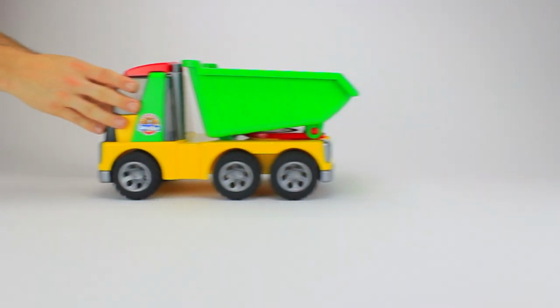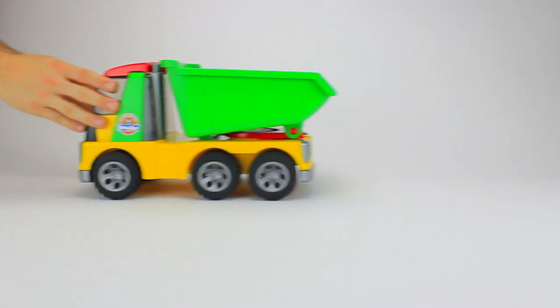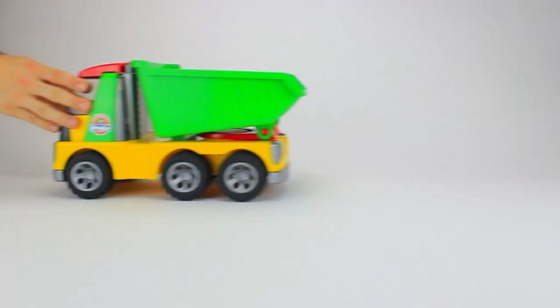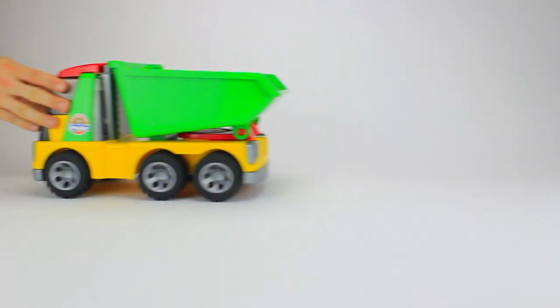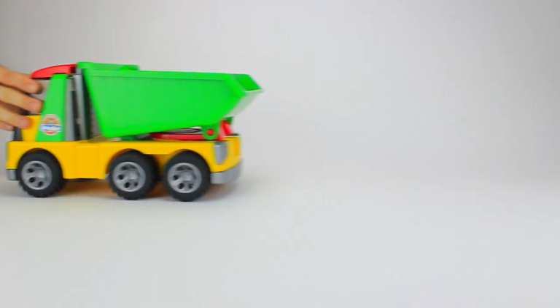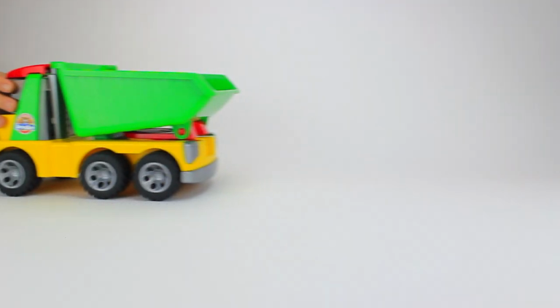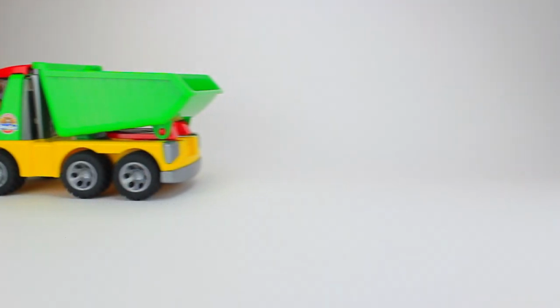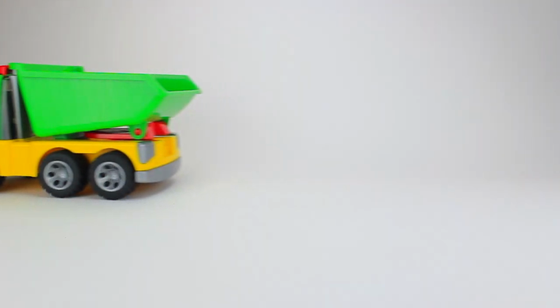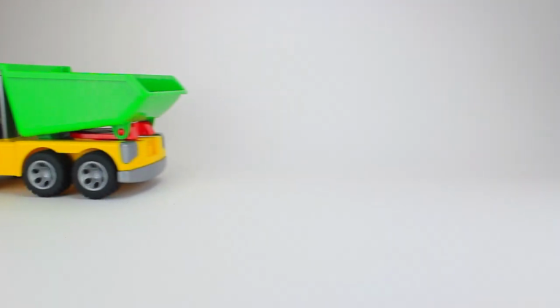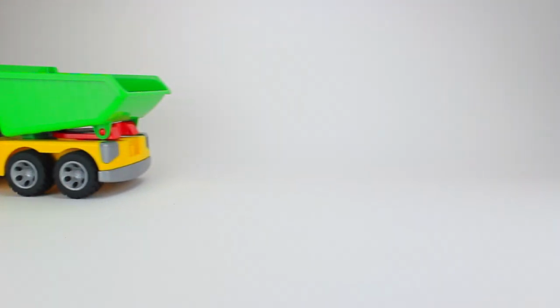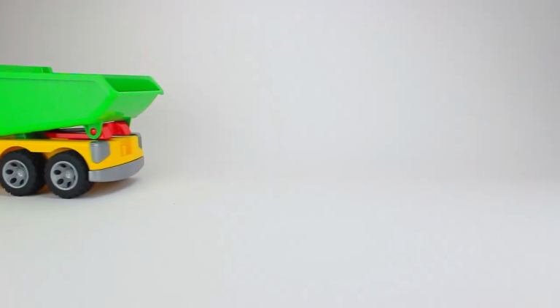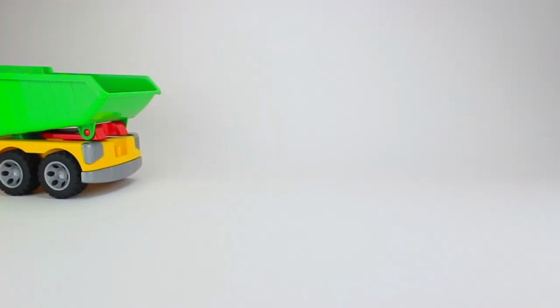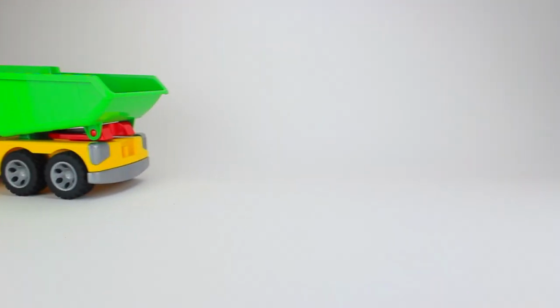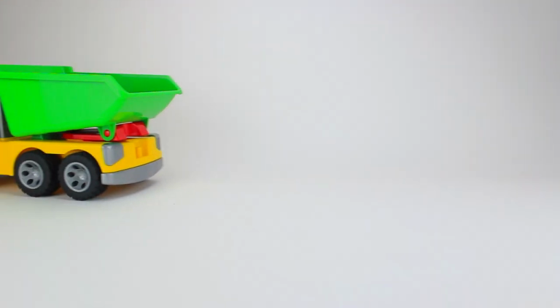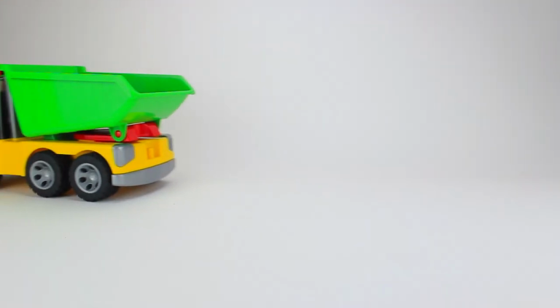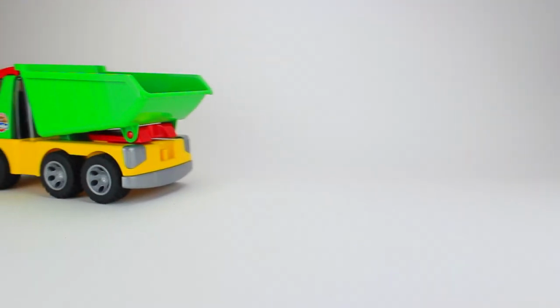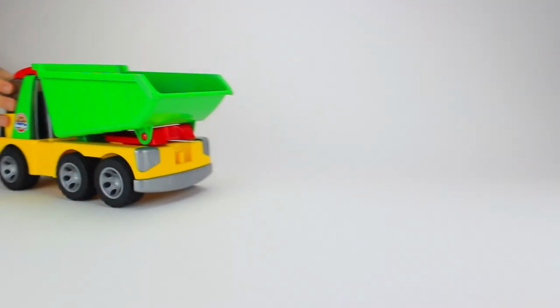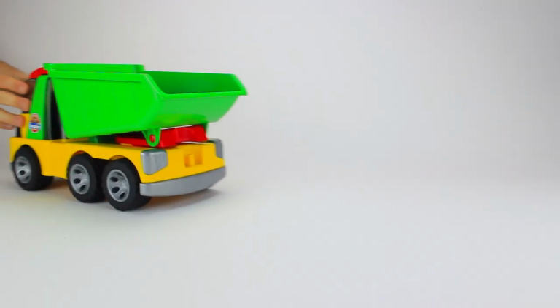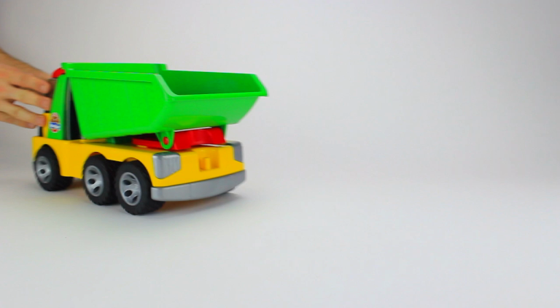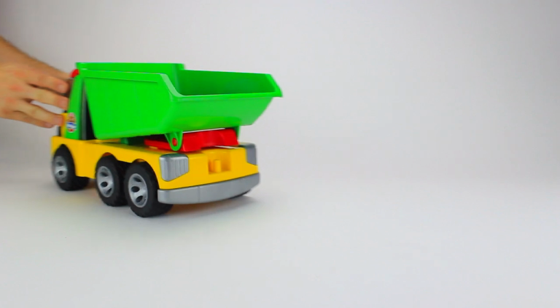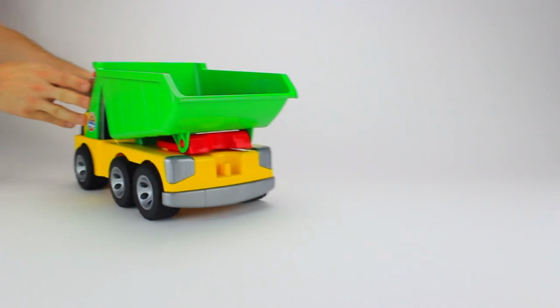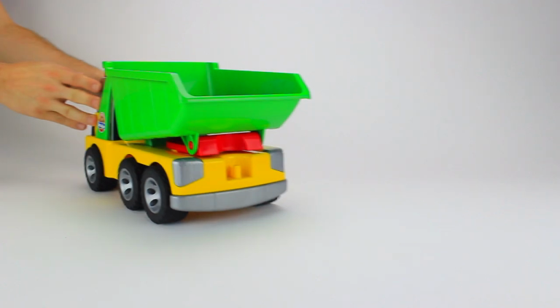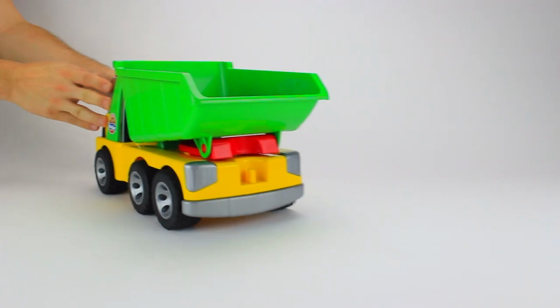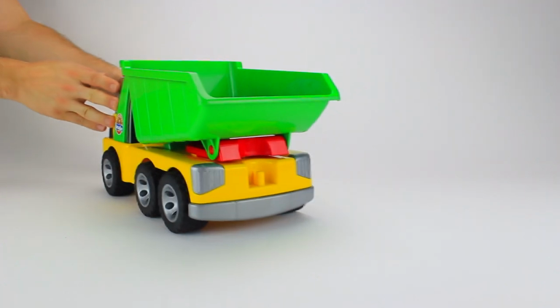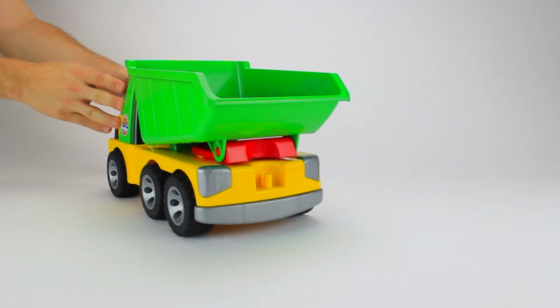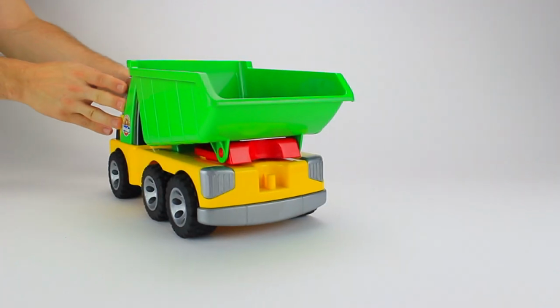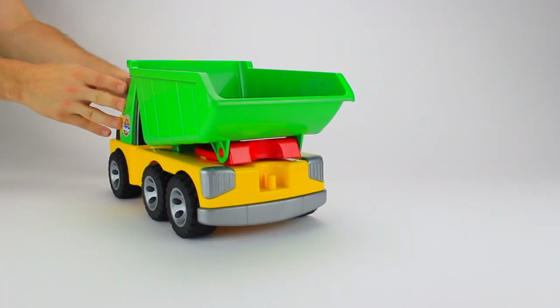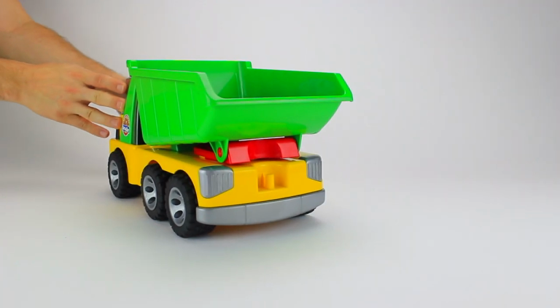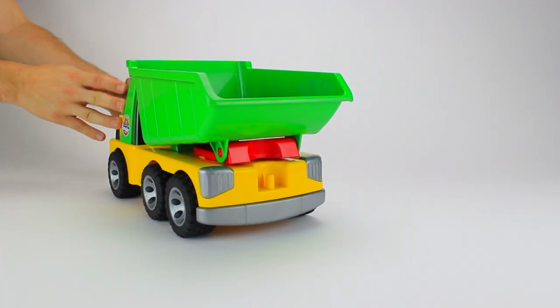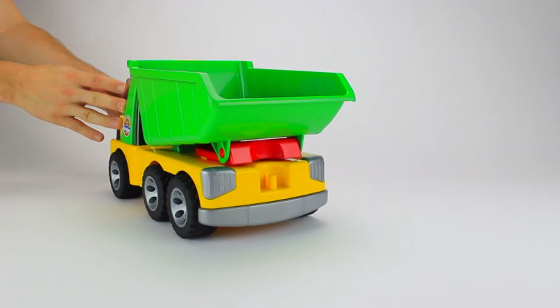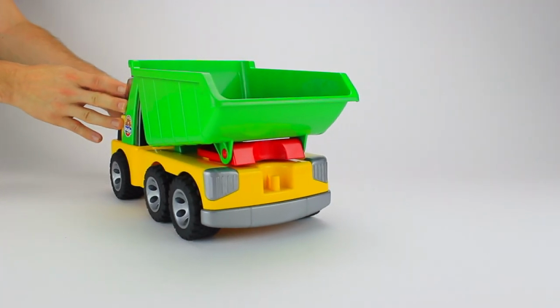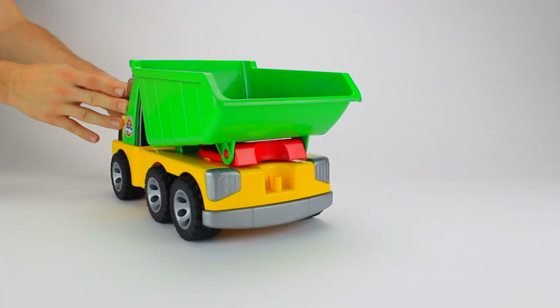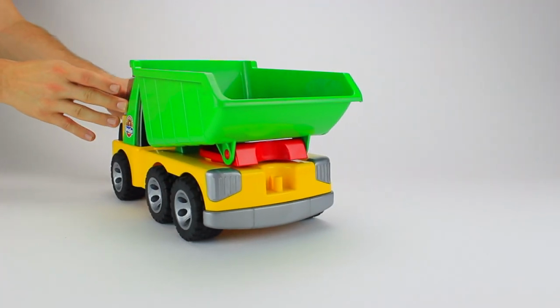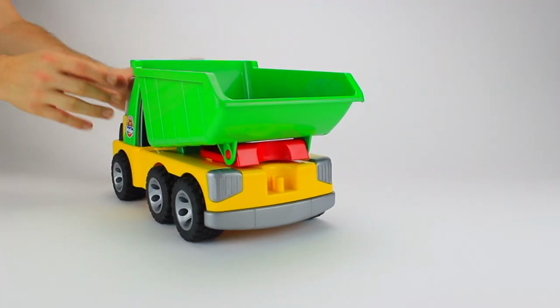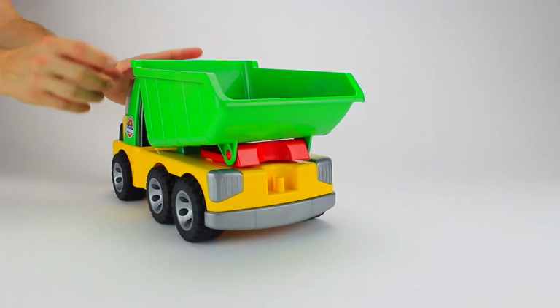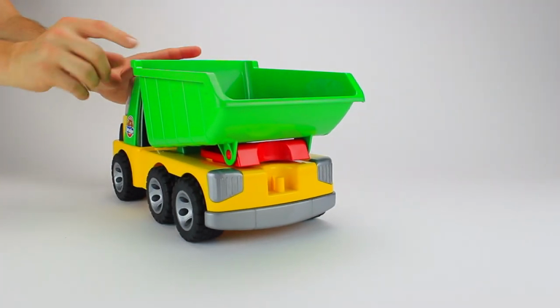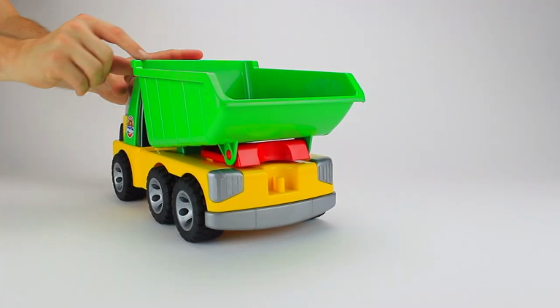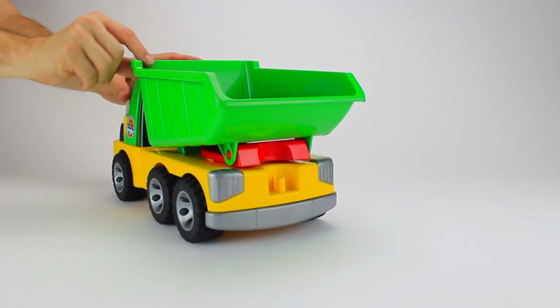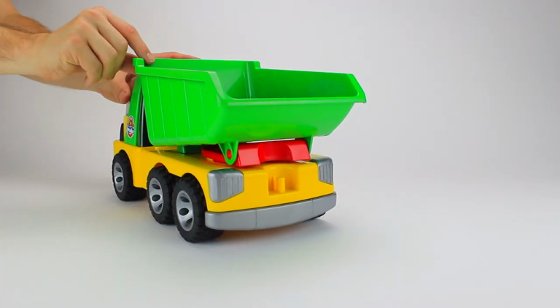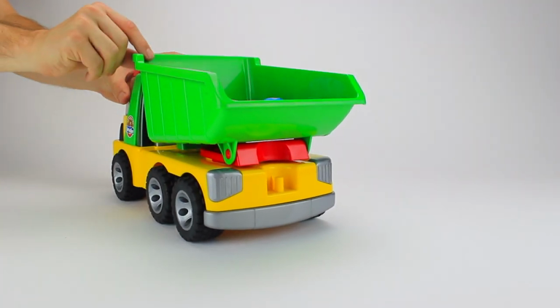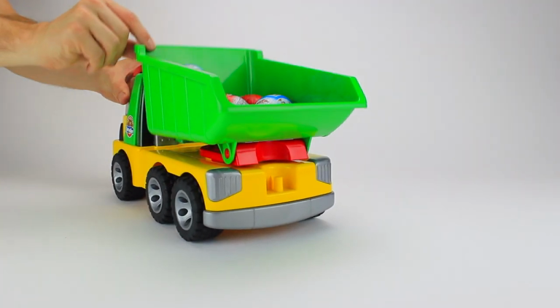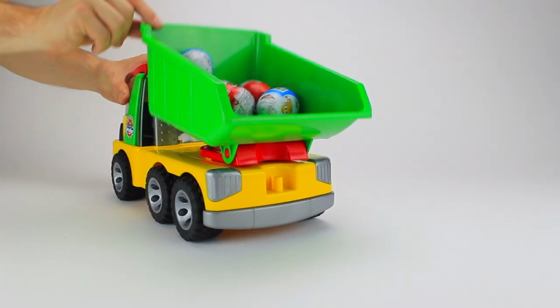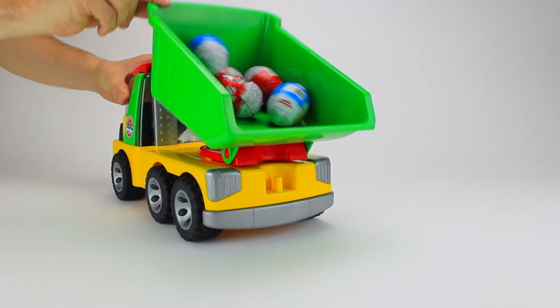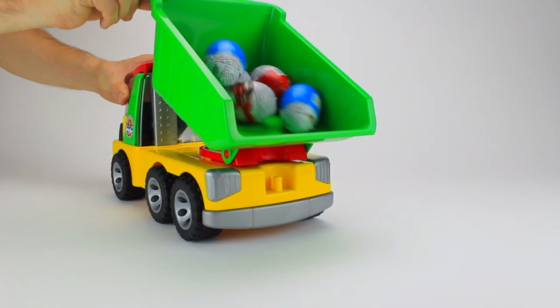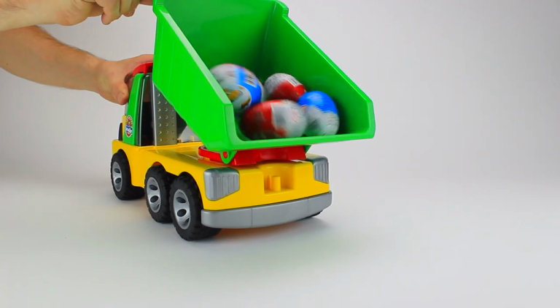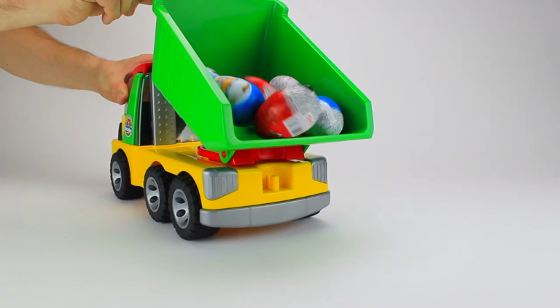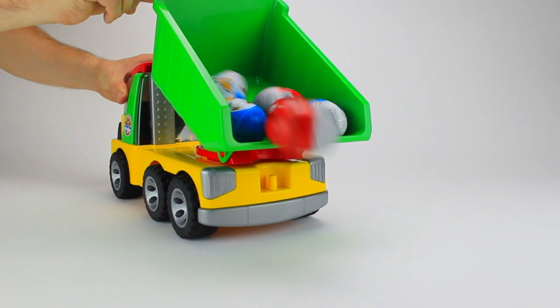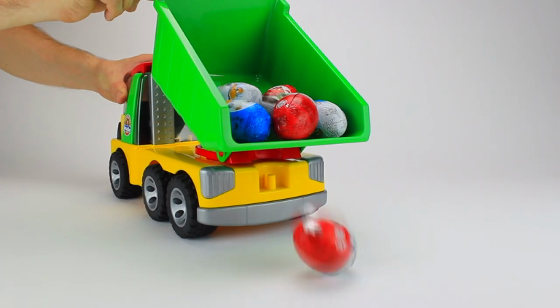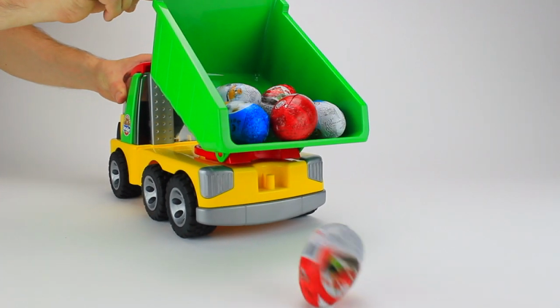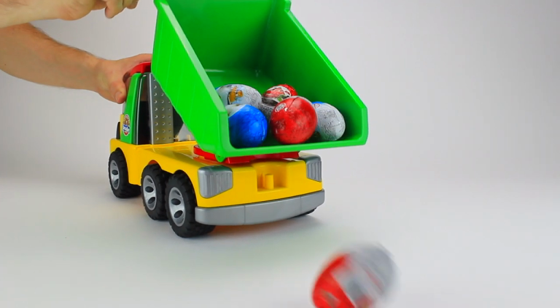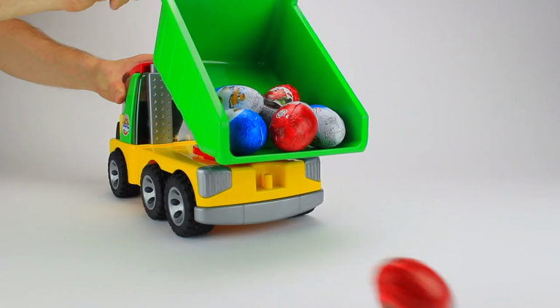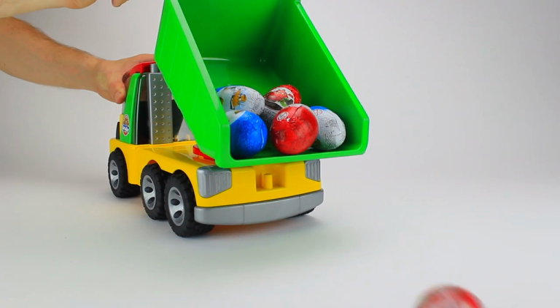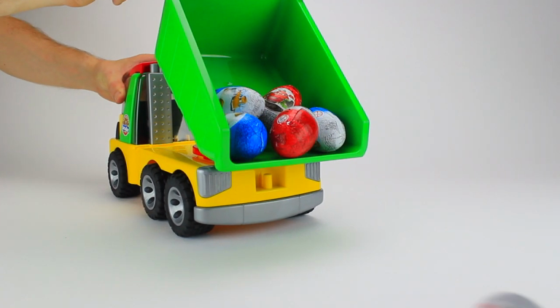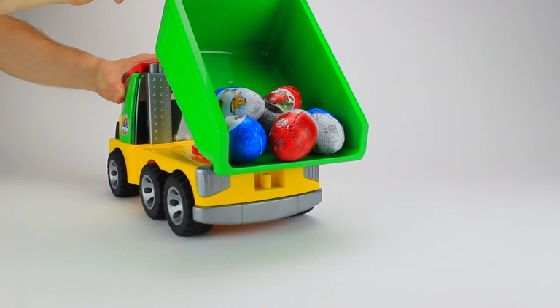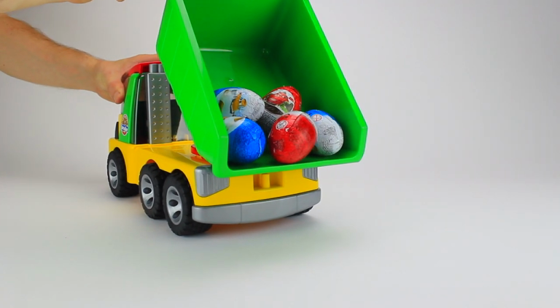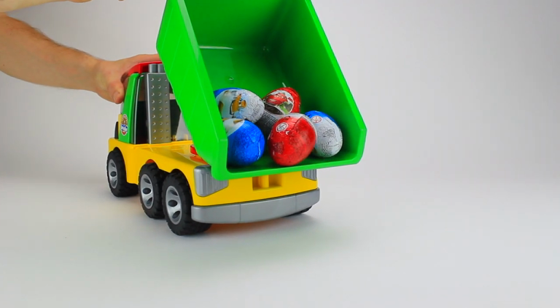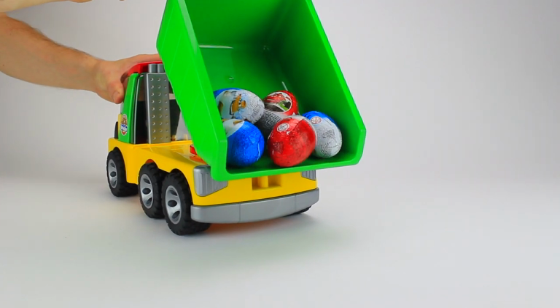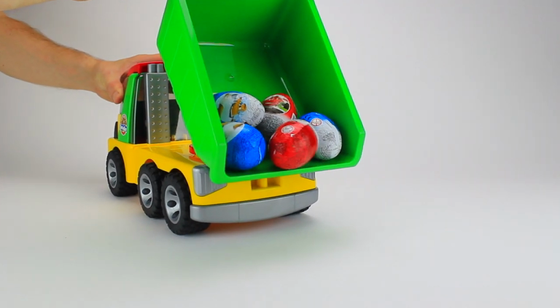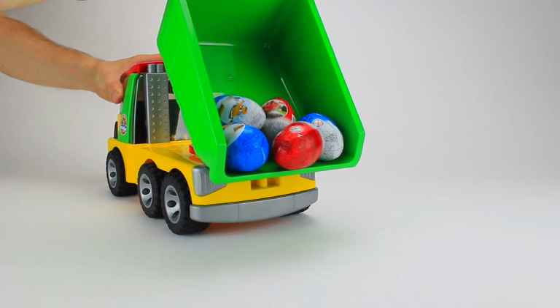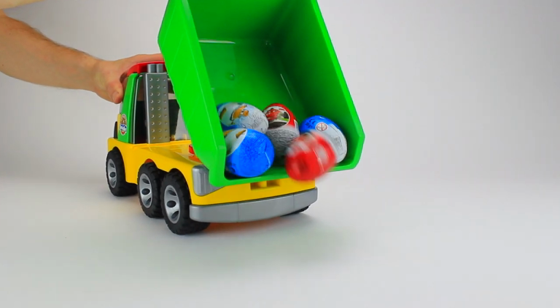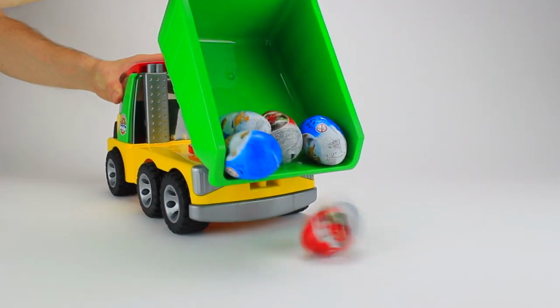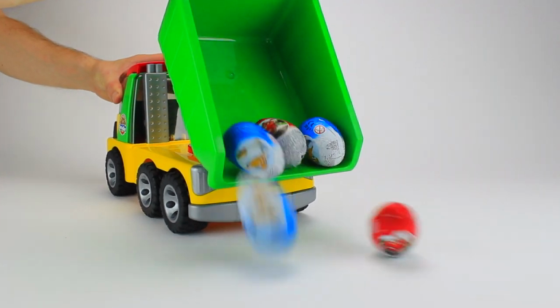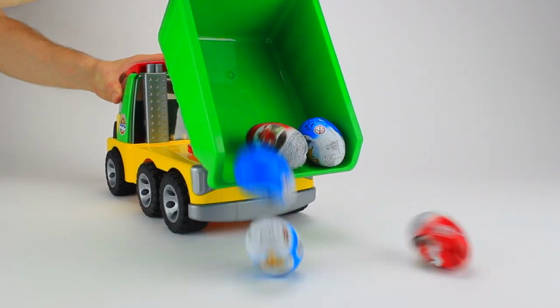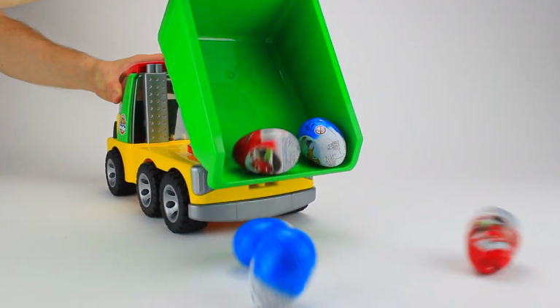Okay, time to back it up and dump it out. It was easy for this big dump truck to carry all those eggs.